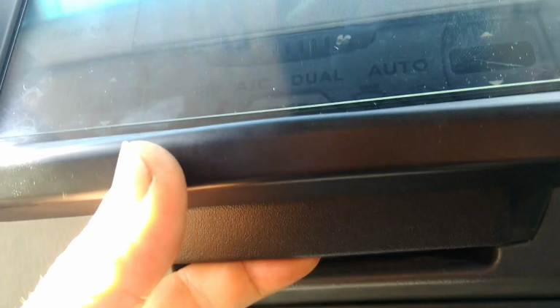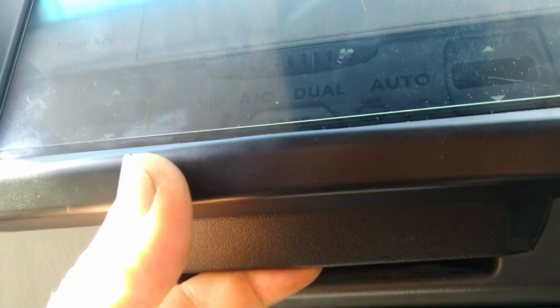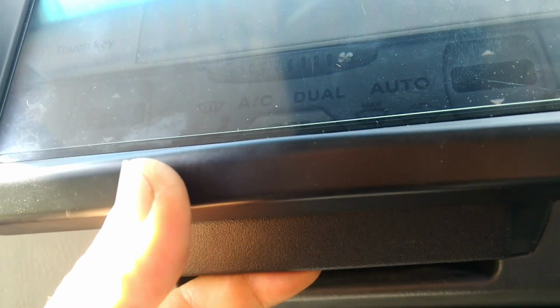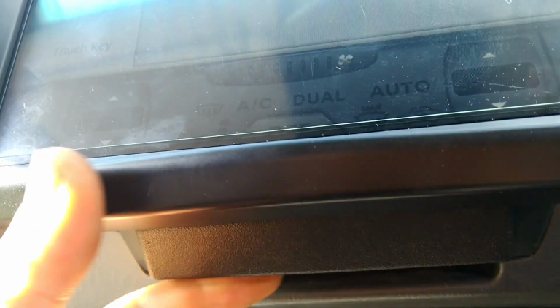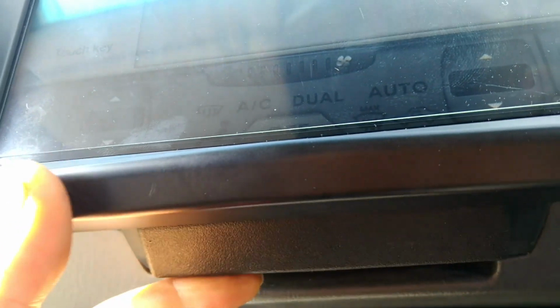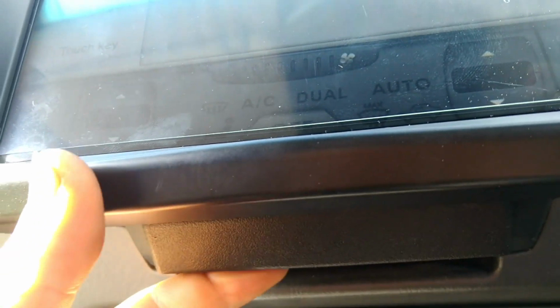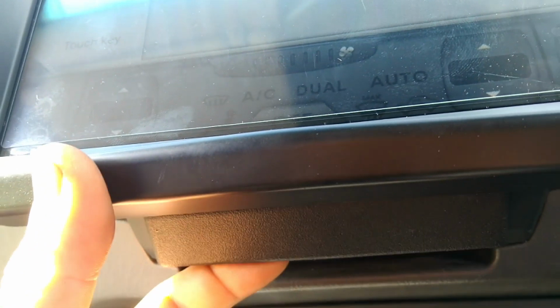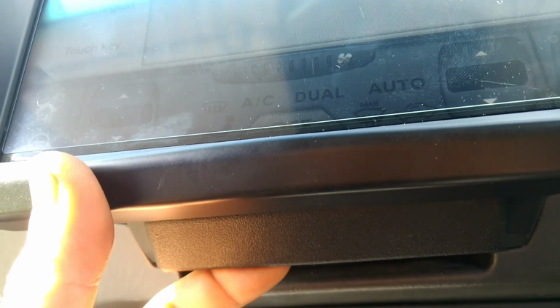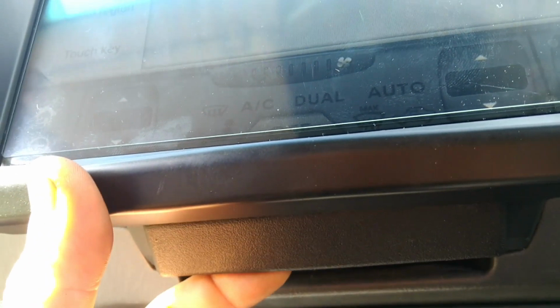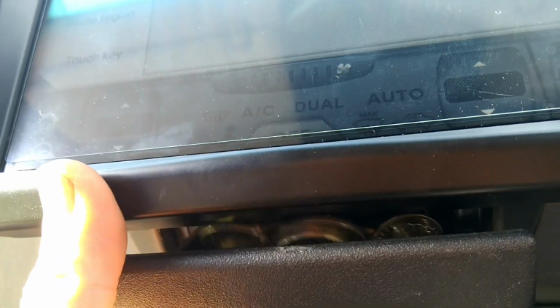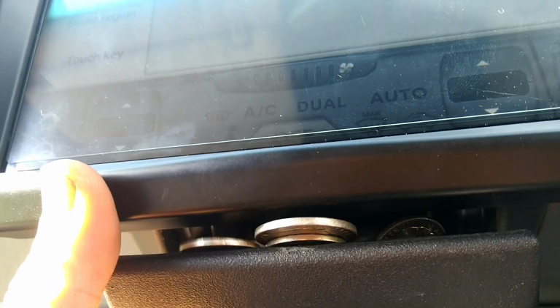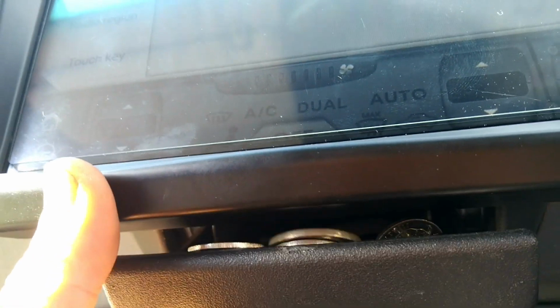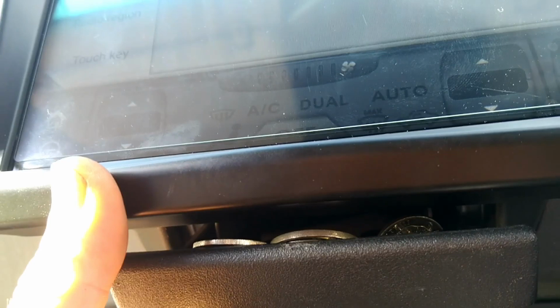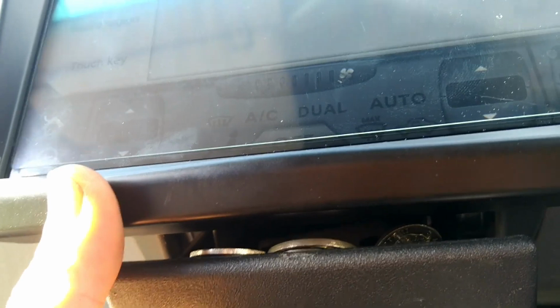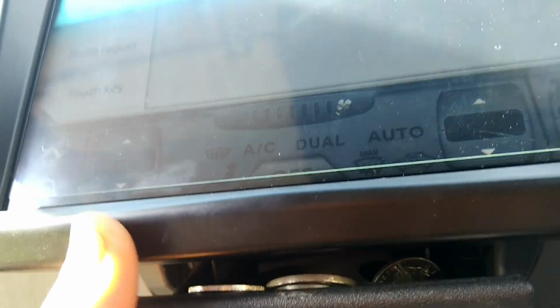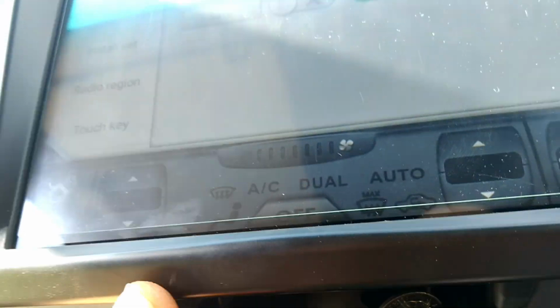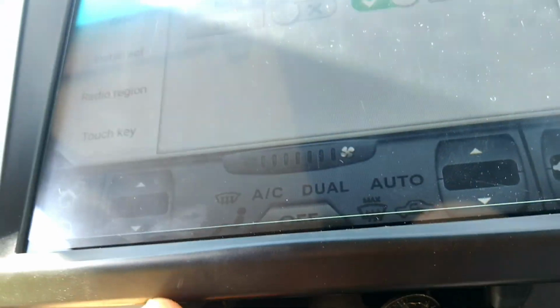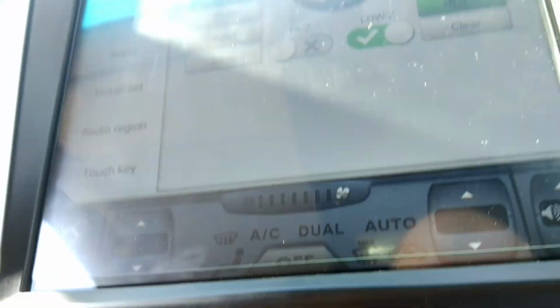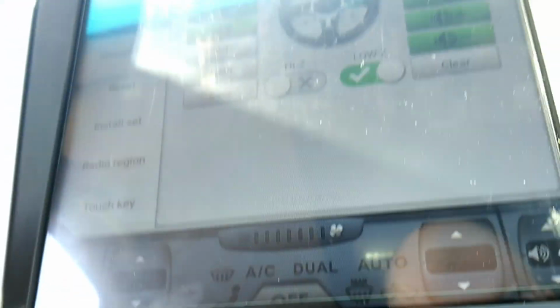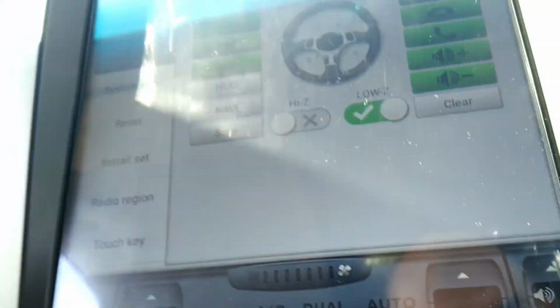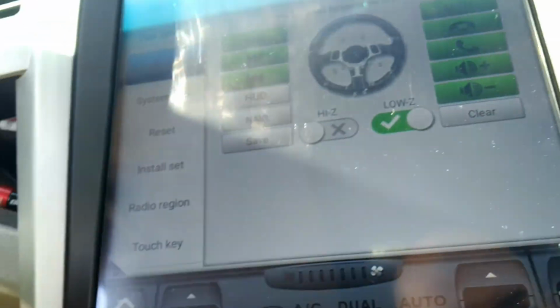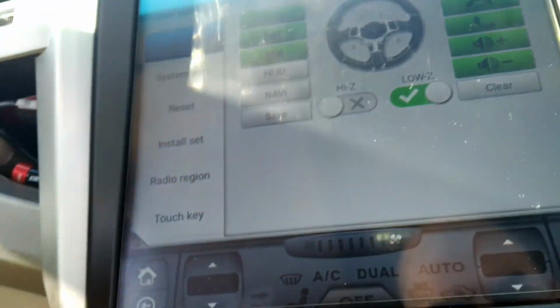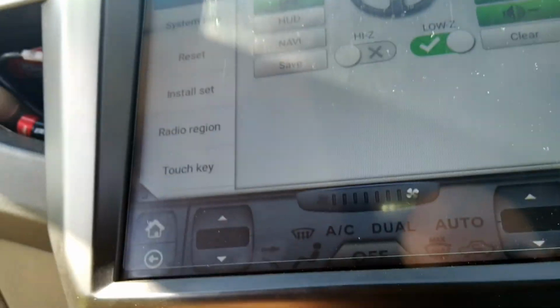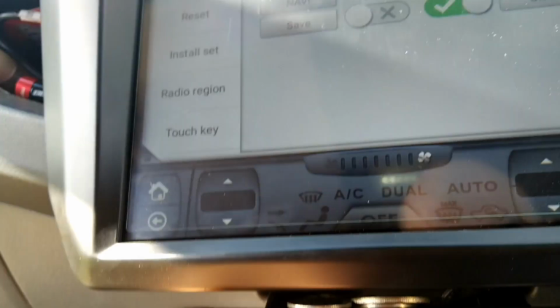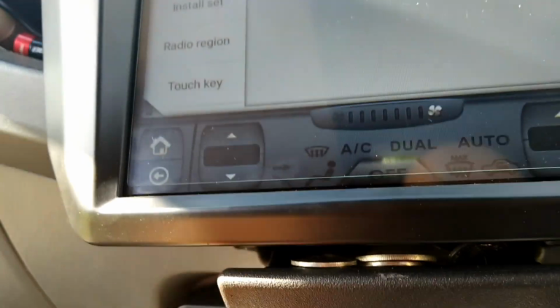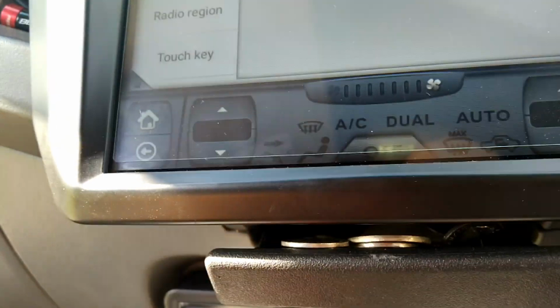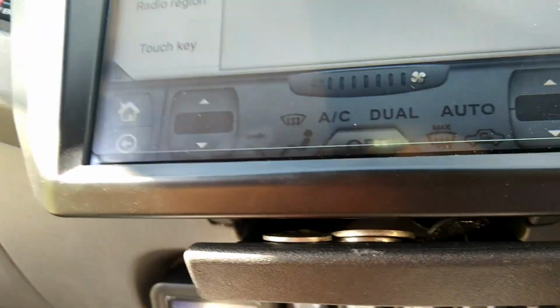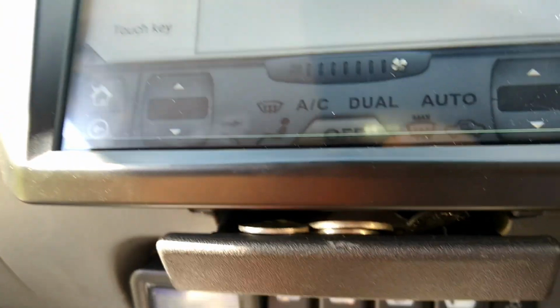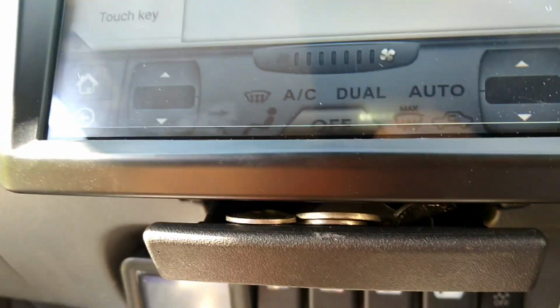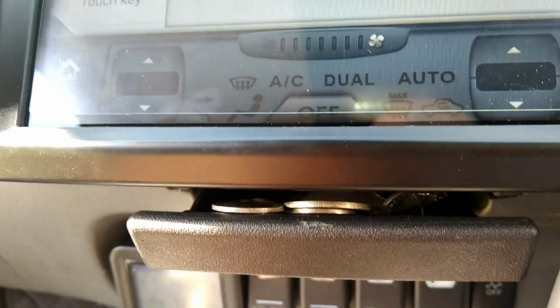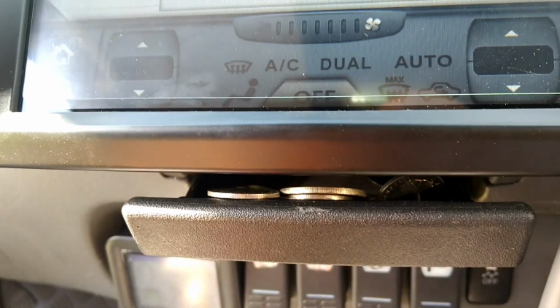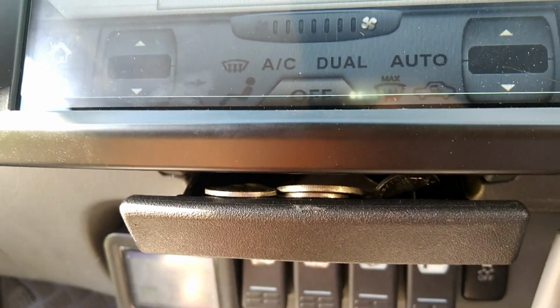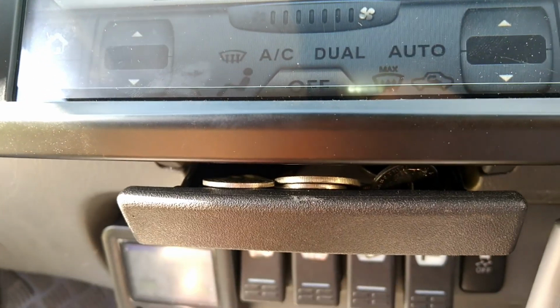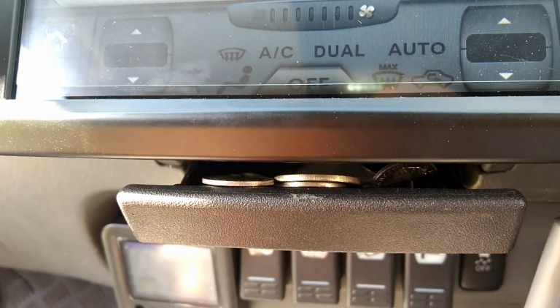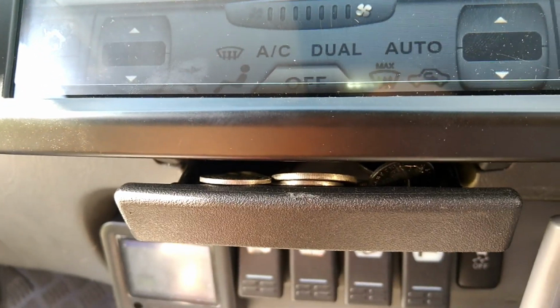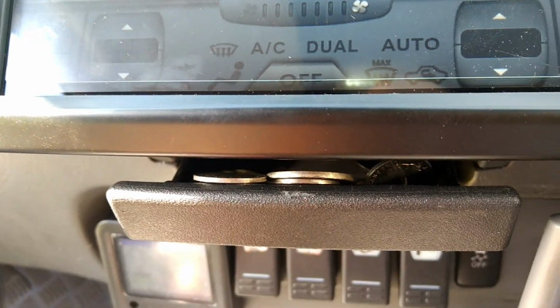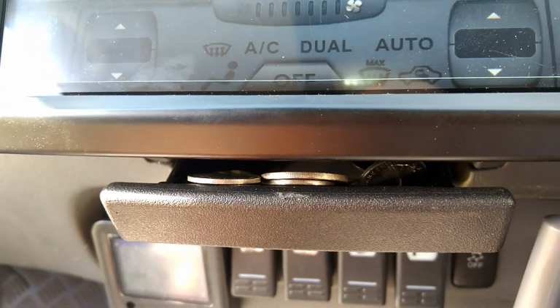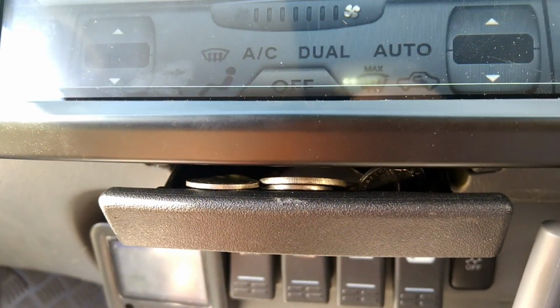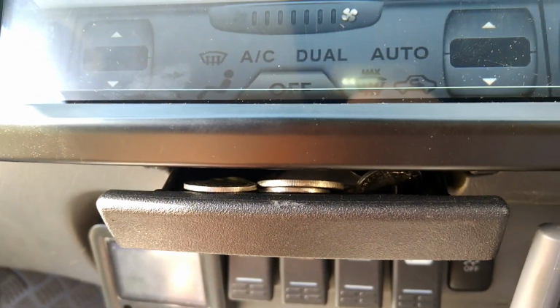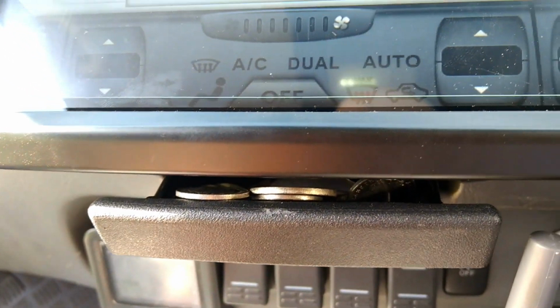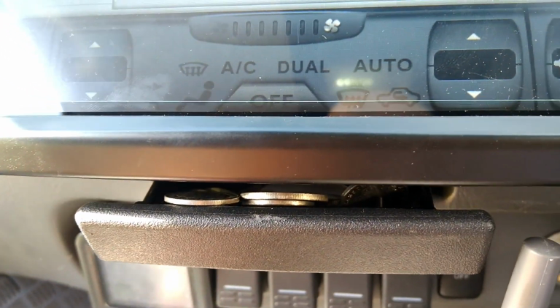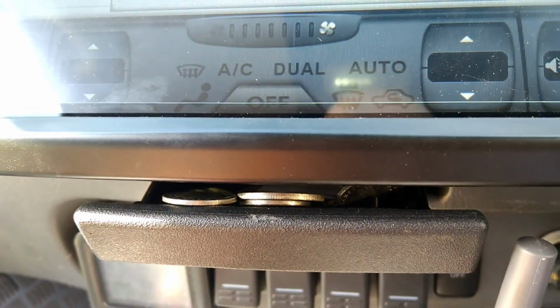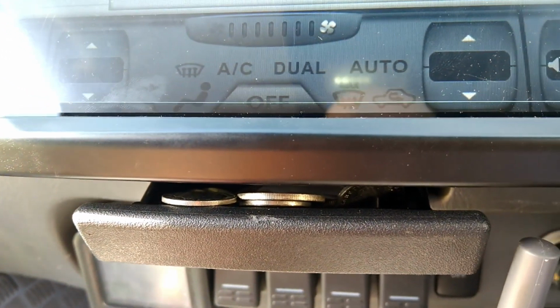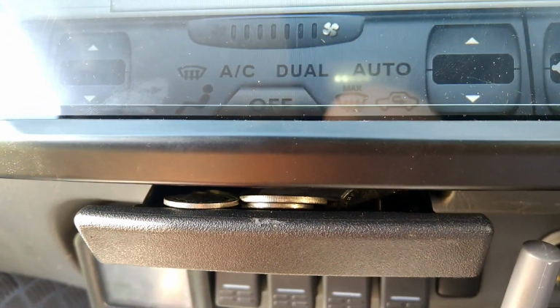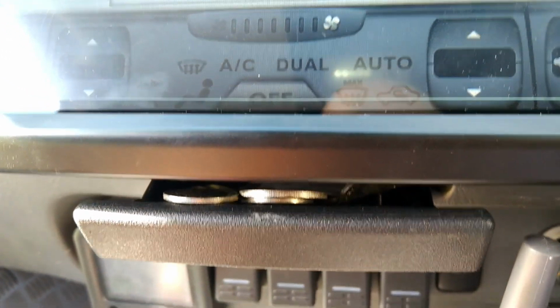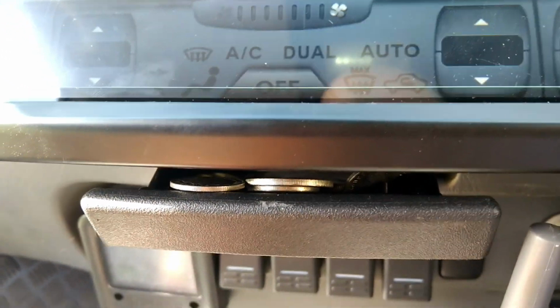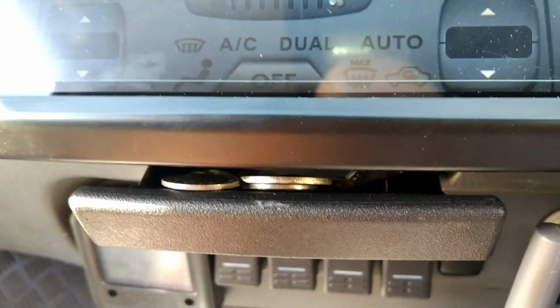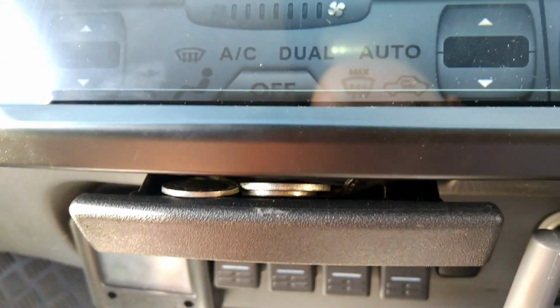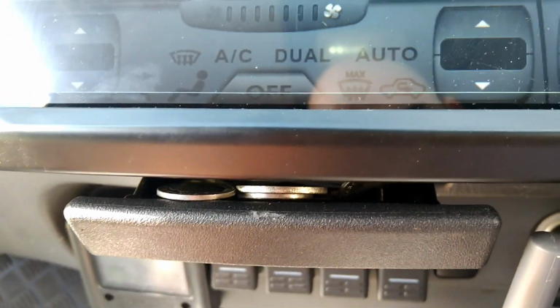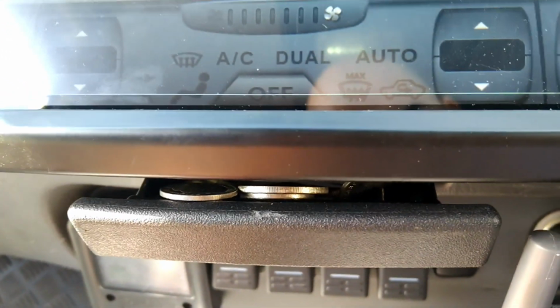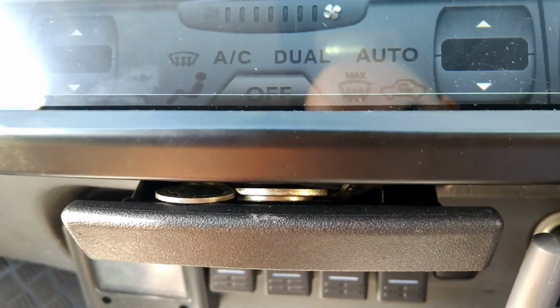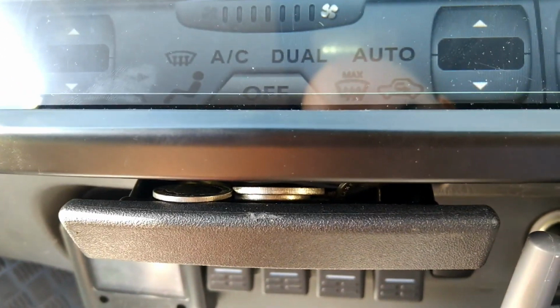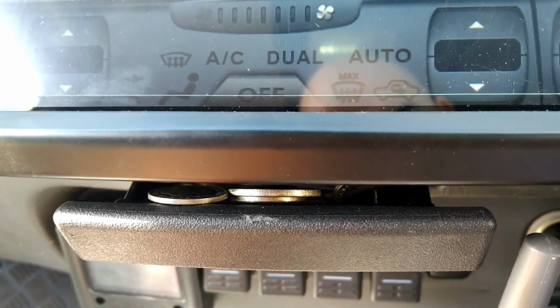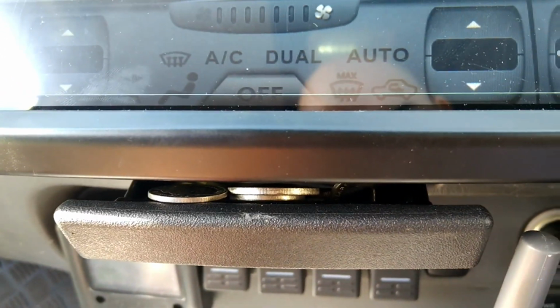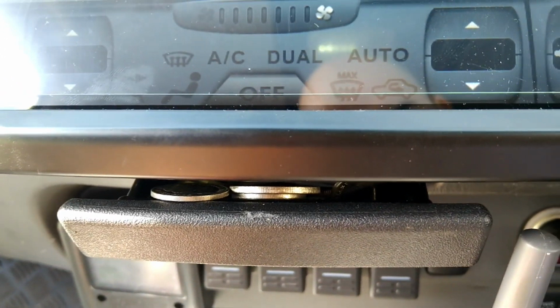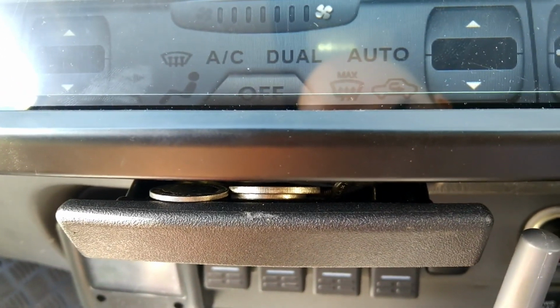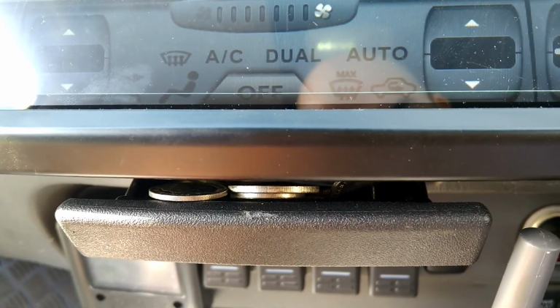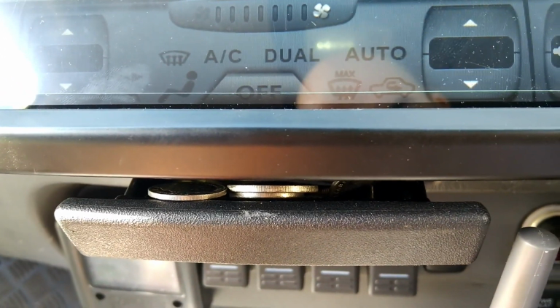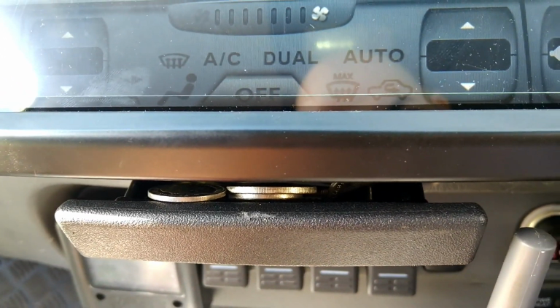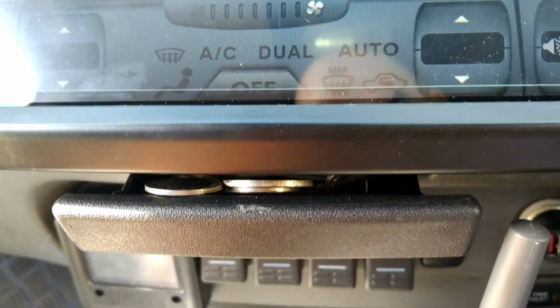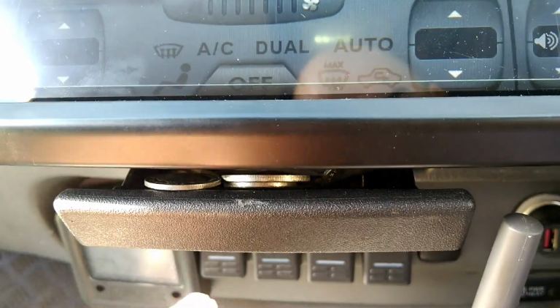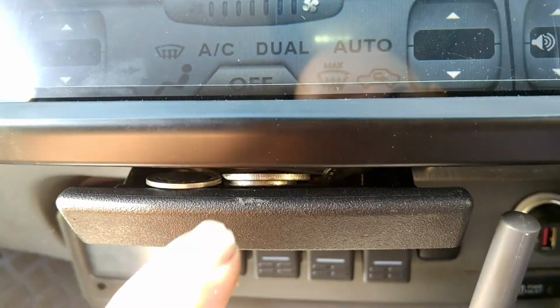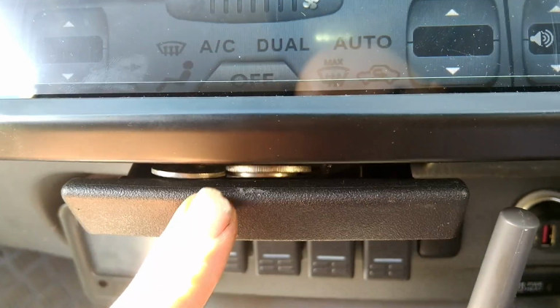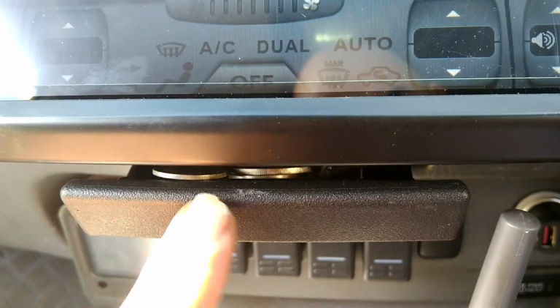One last thing — say goodbye to your ashtray. You can still use it, but you'll need a pair of tweezers to get your coins out.